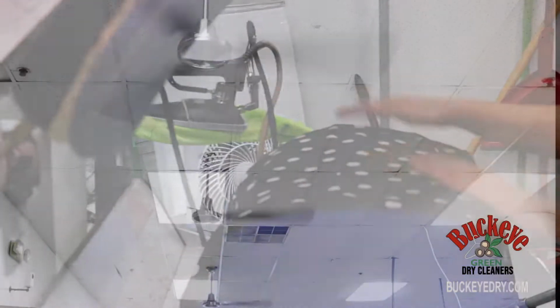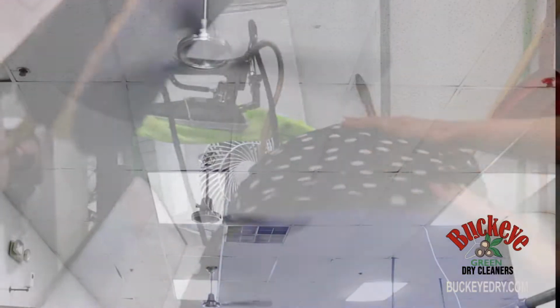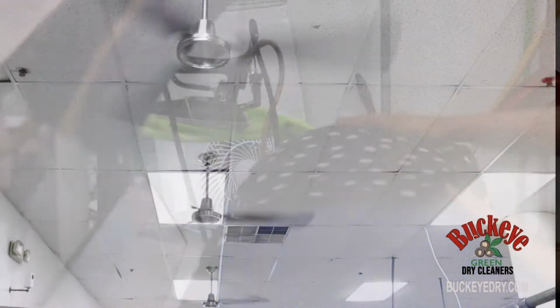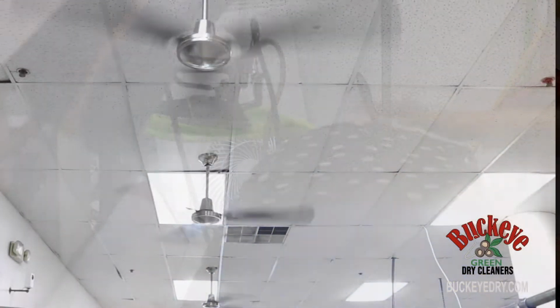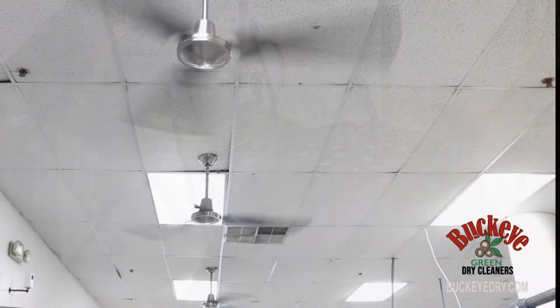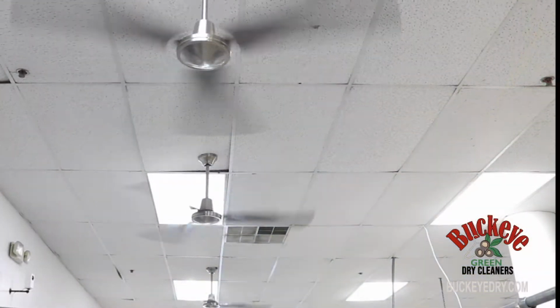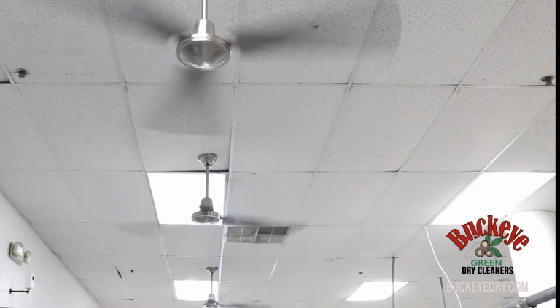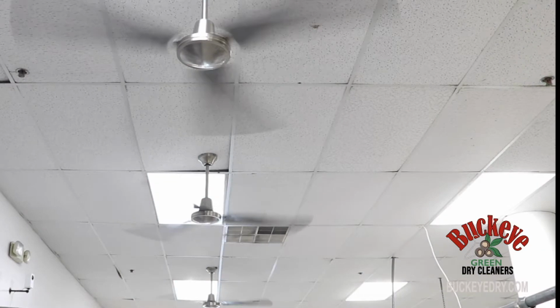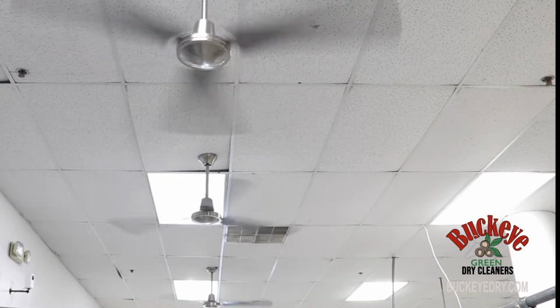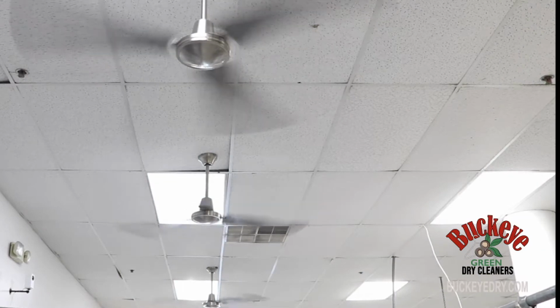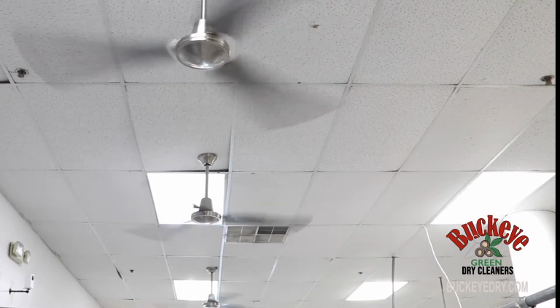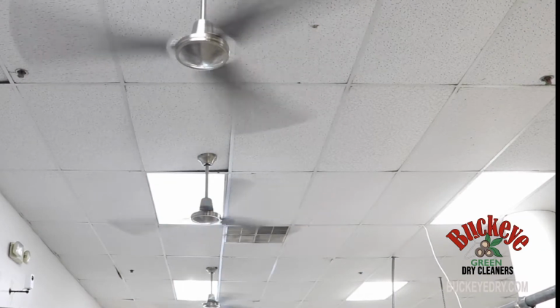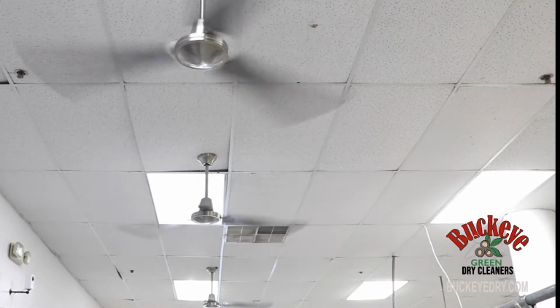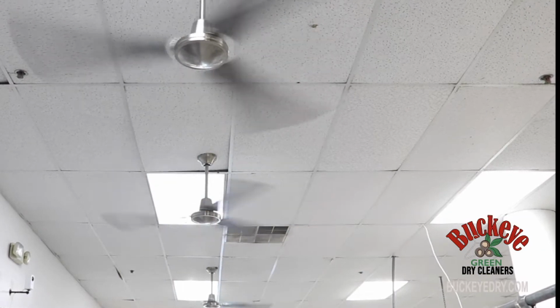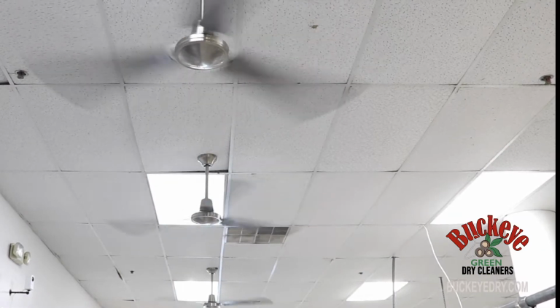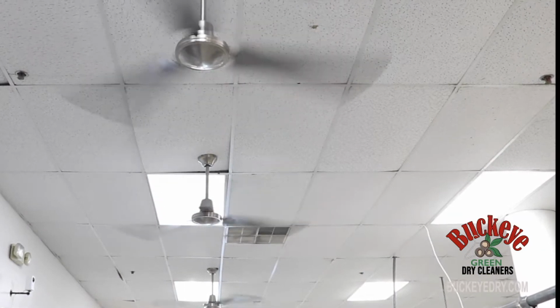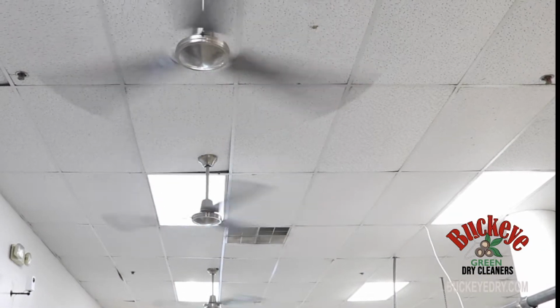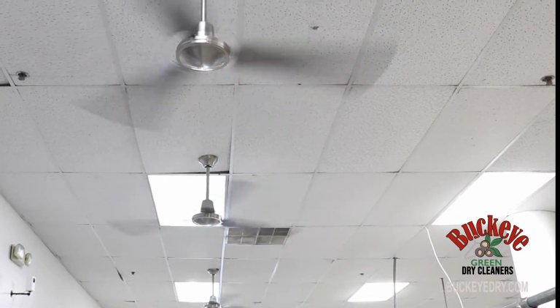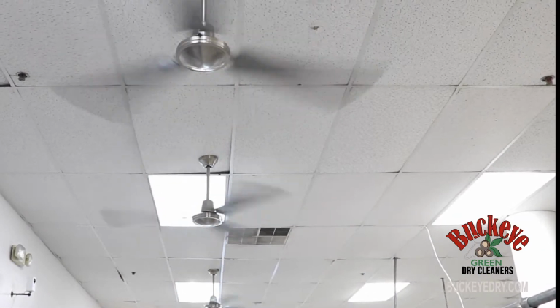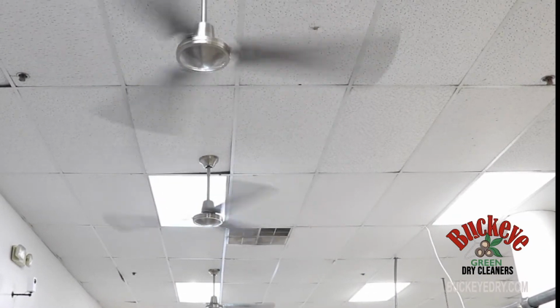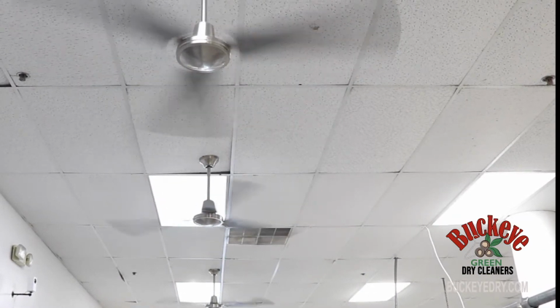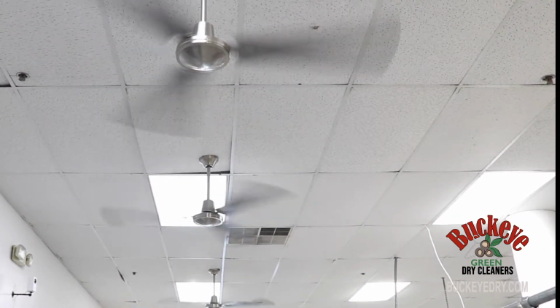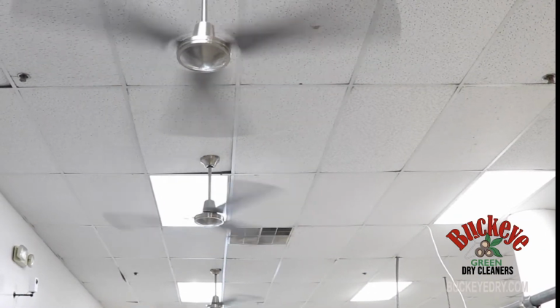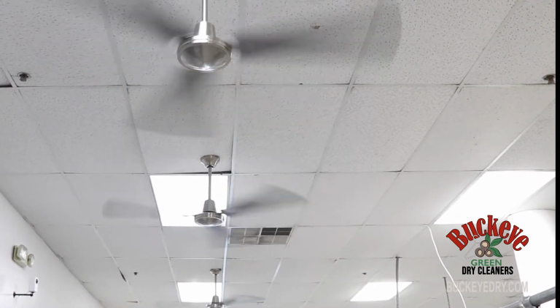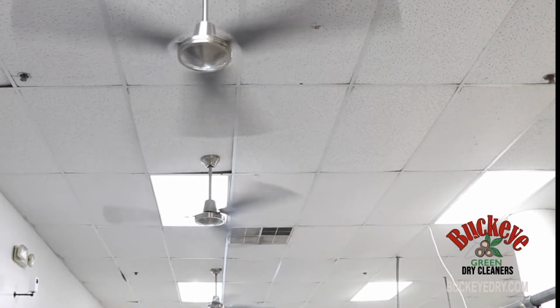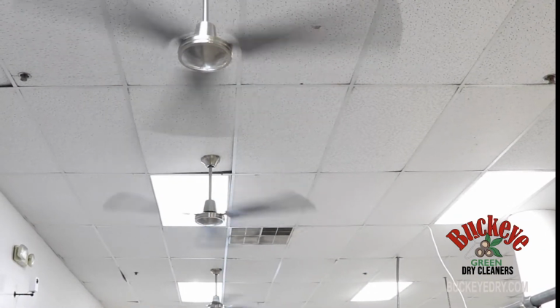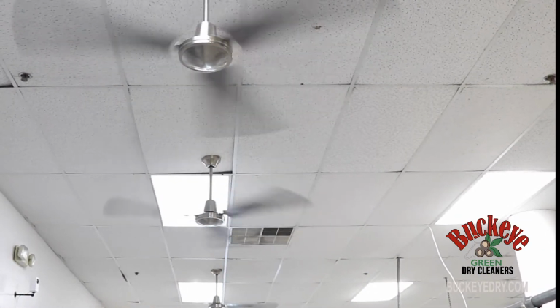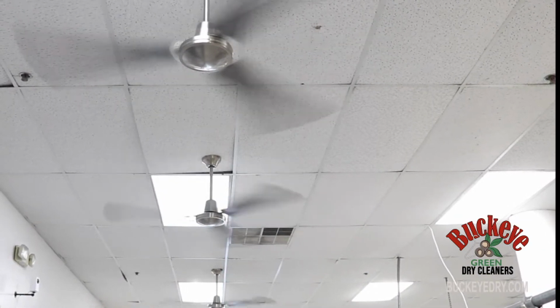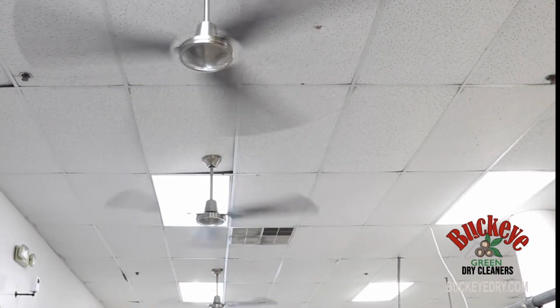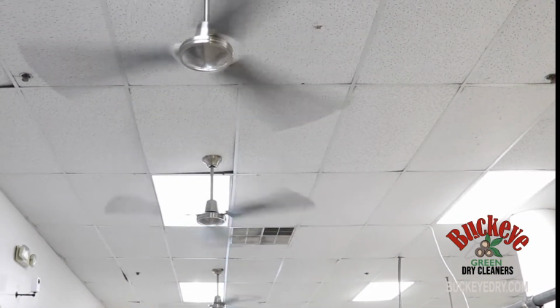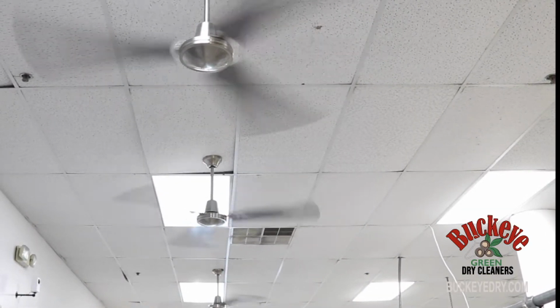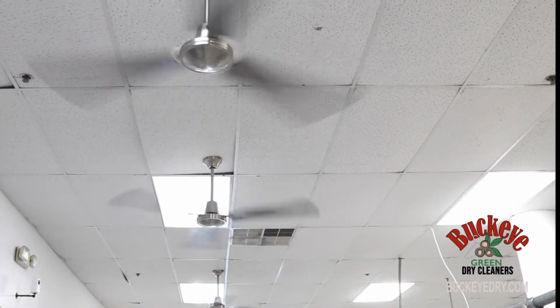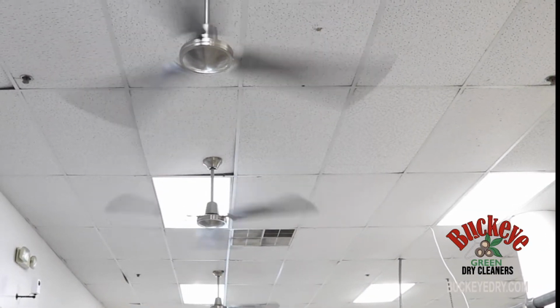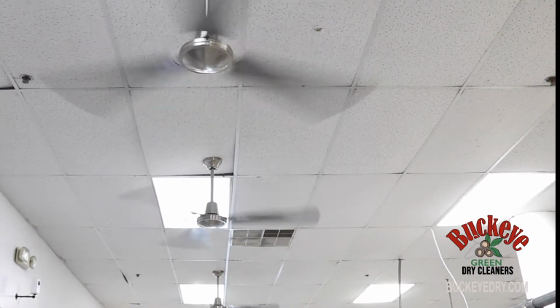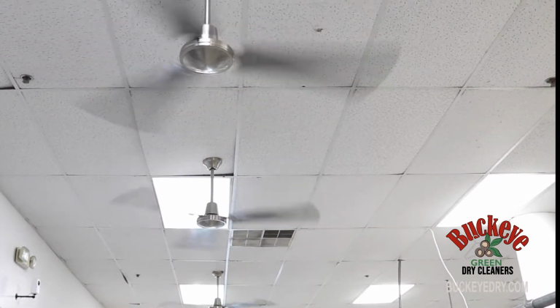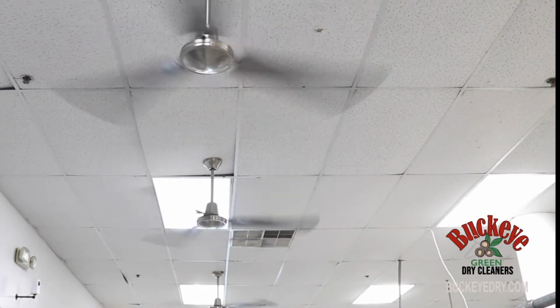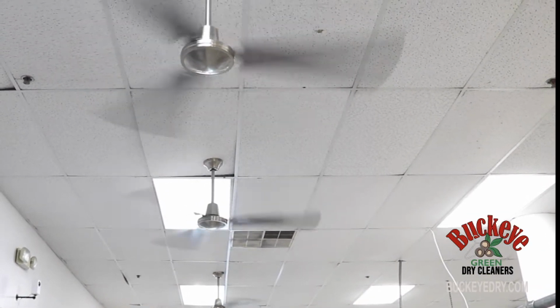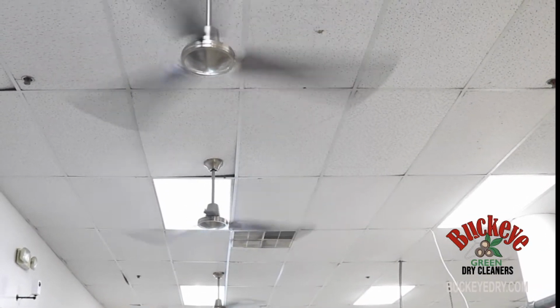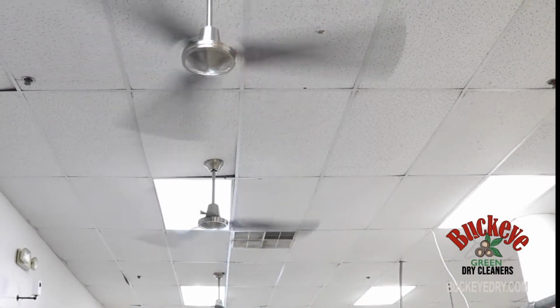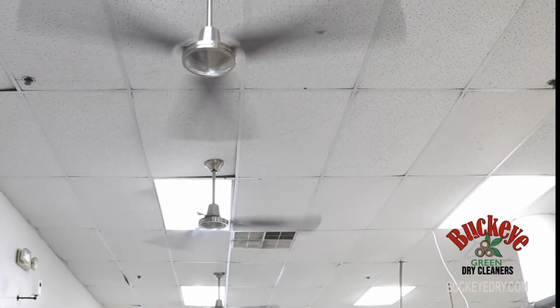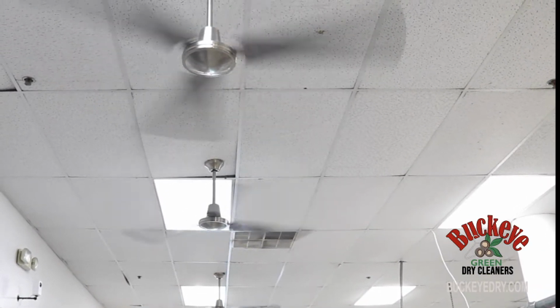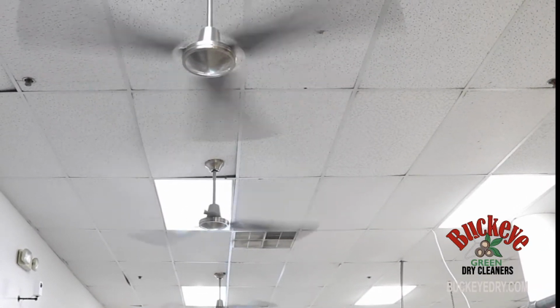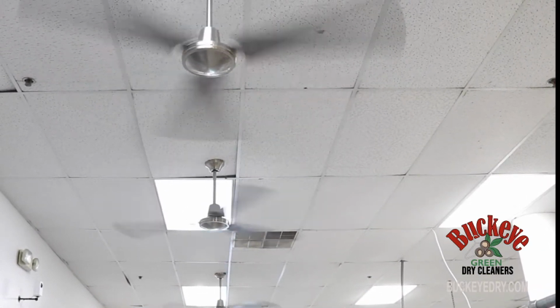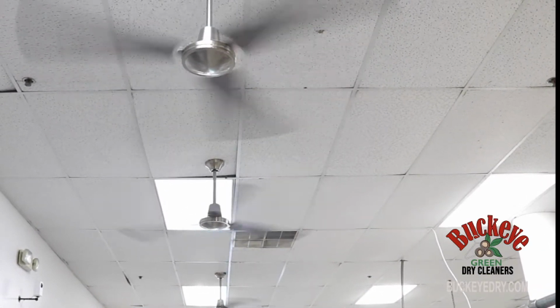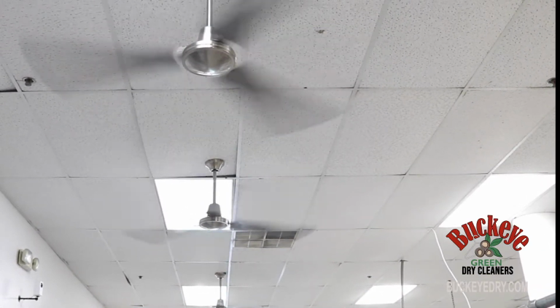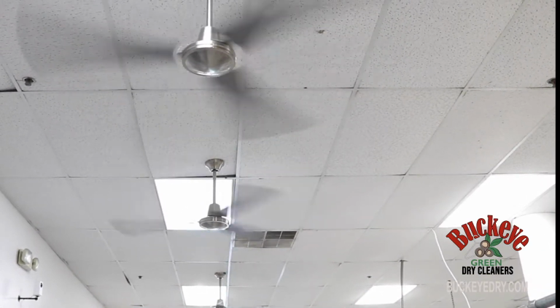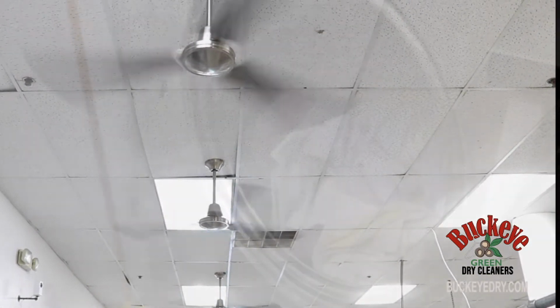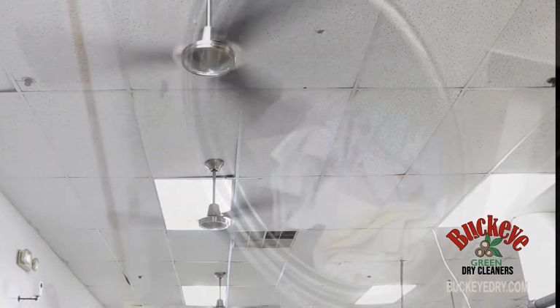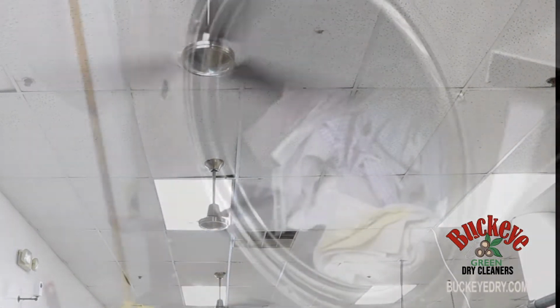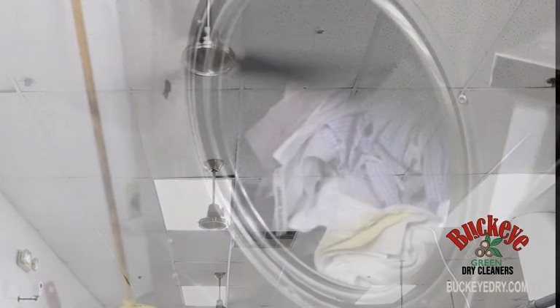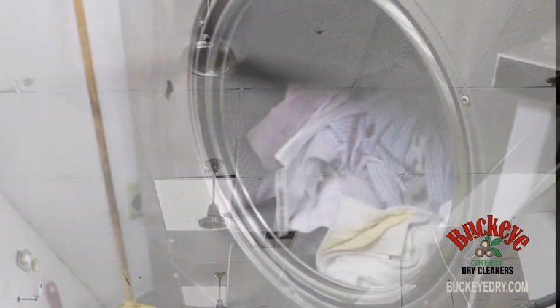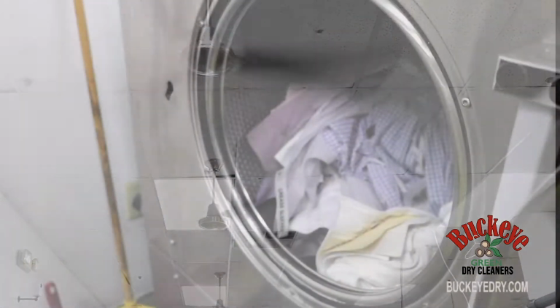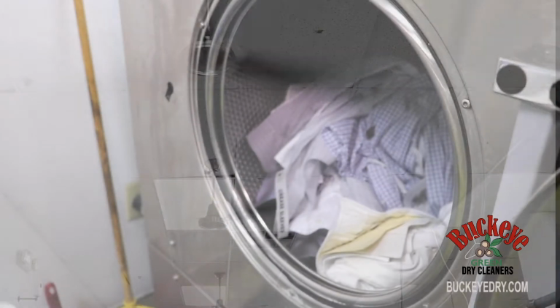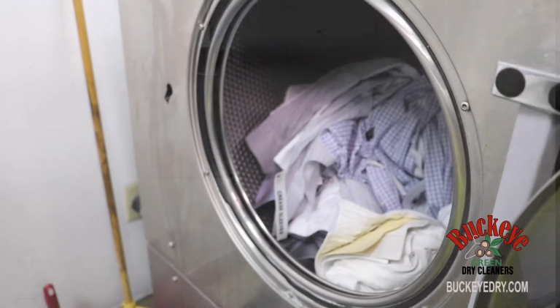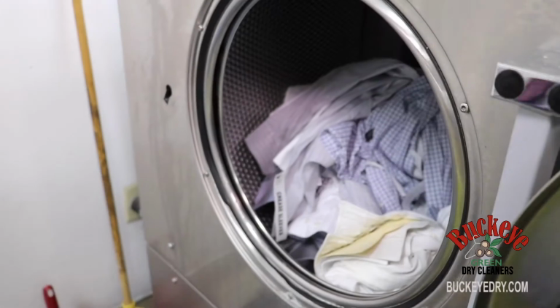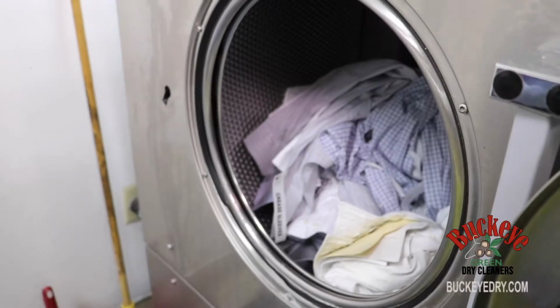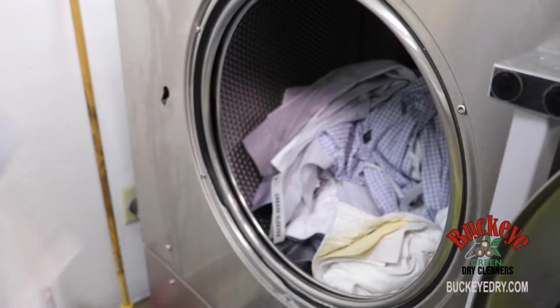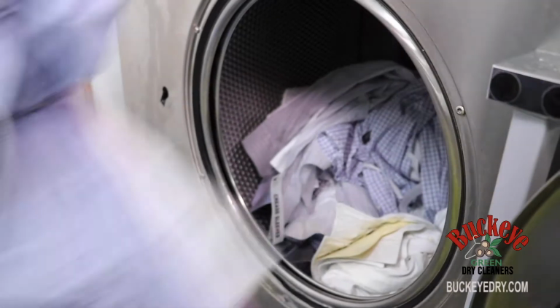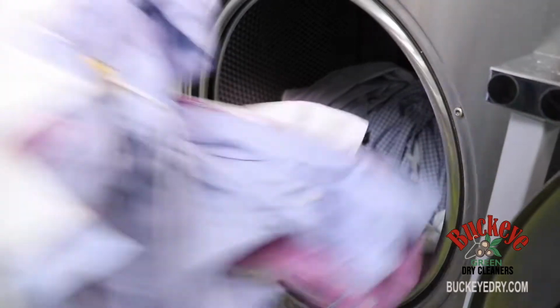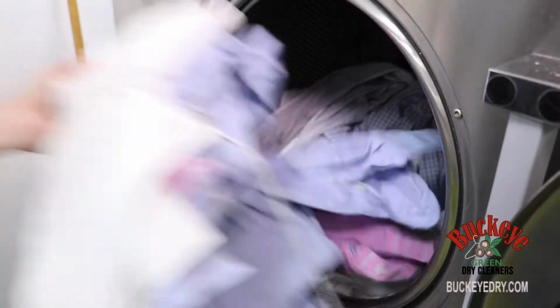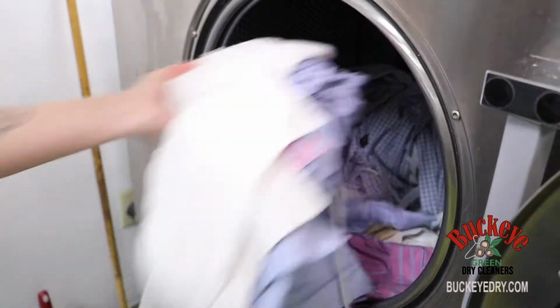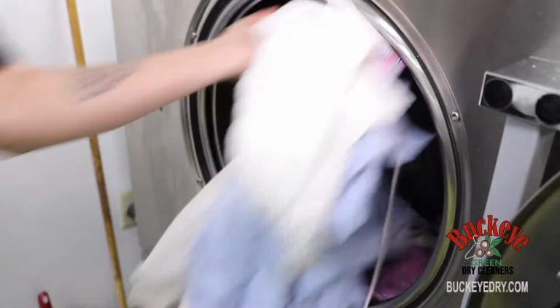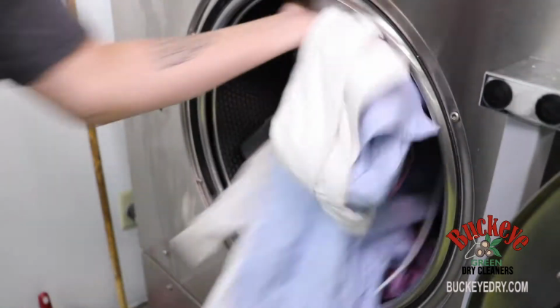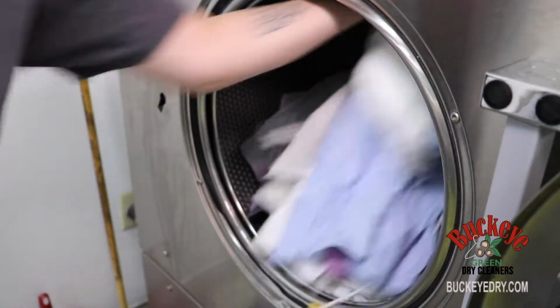While our dry cleaned items are being finished, let's check in on our blue shirt from earlier. It's headed for our professional wet cleaning service.